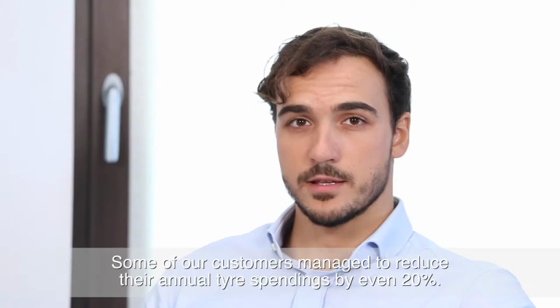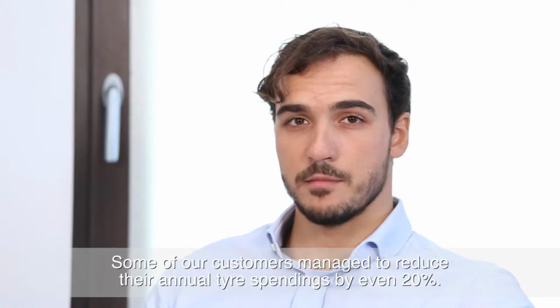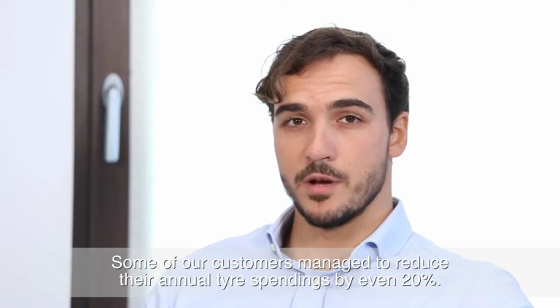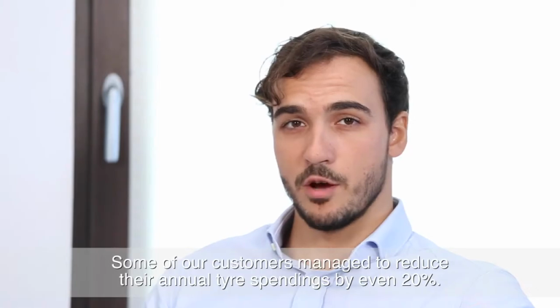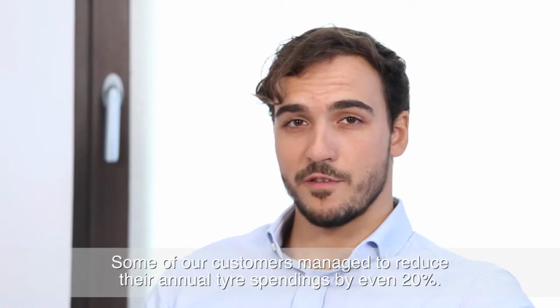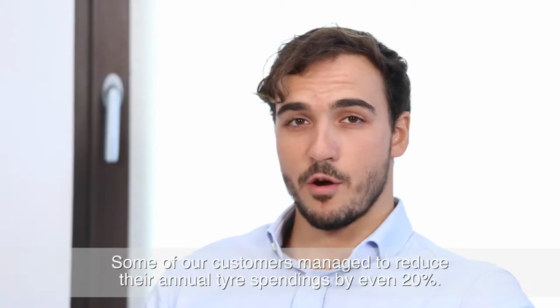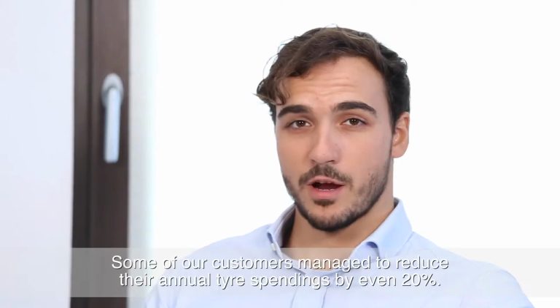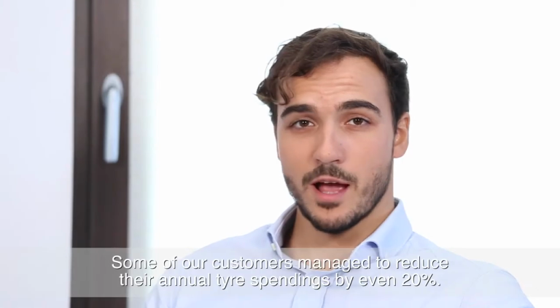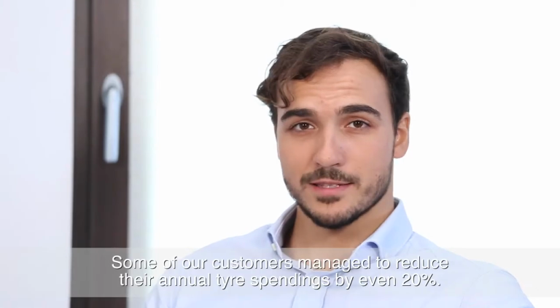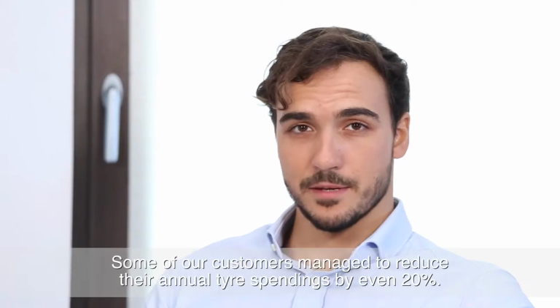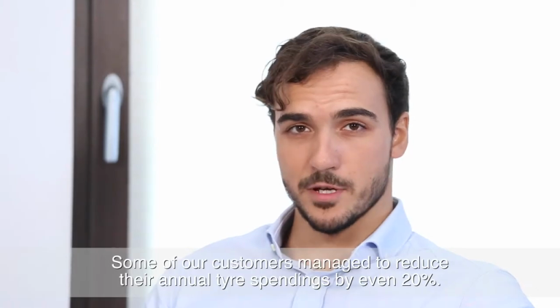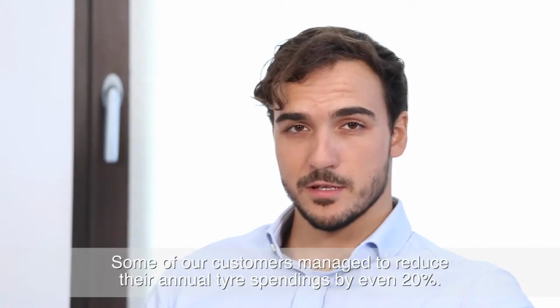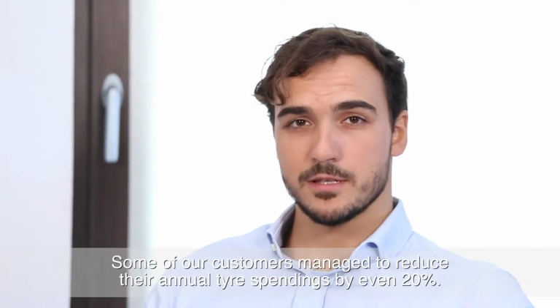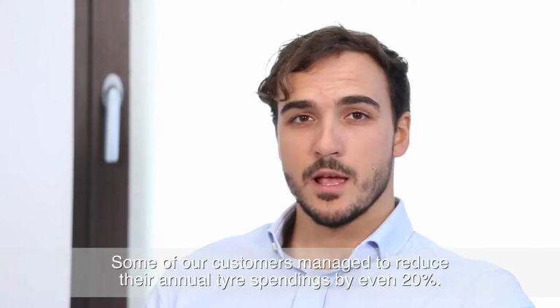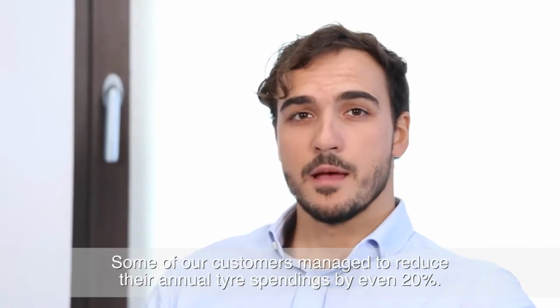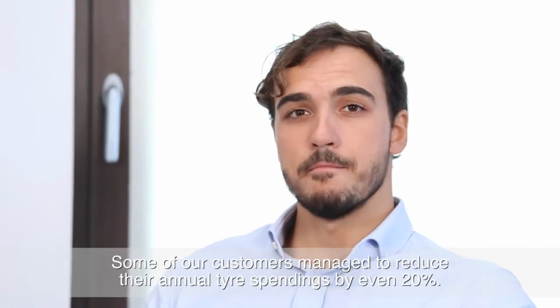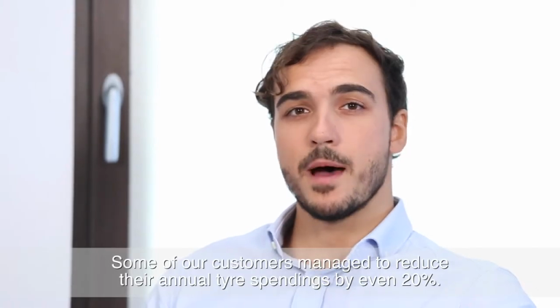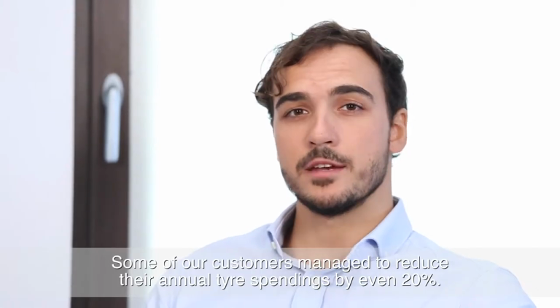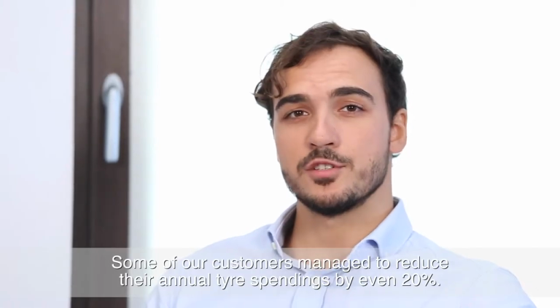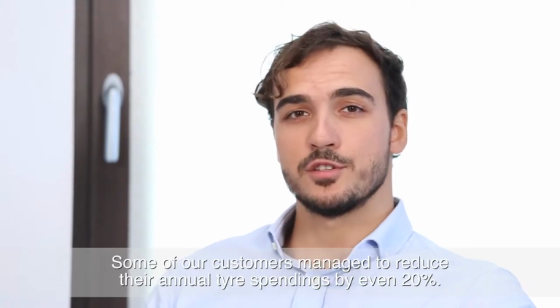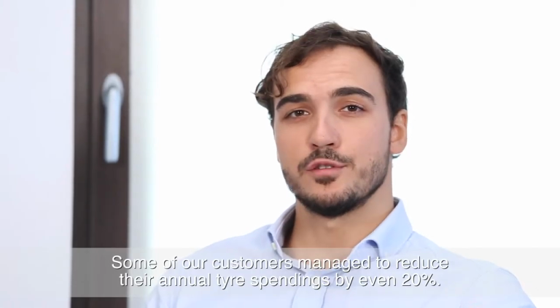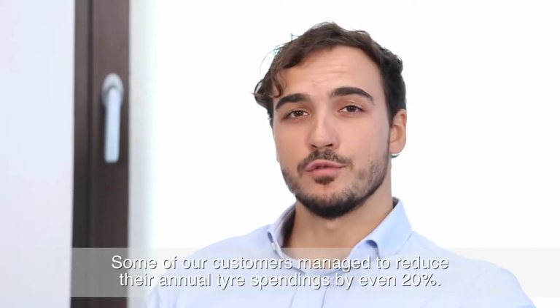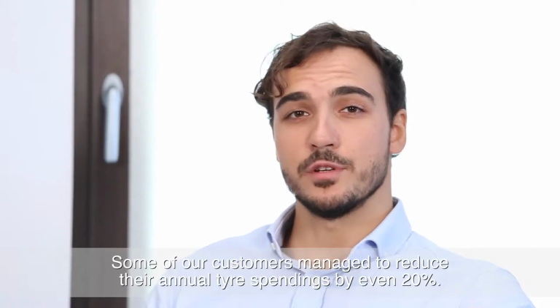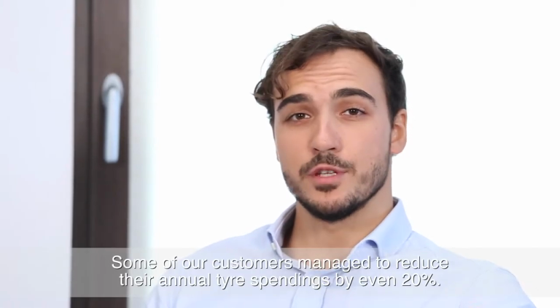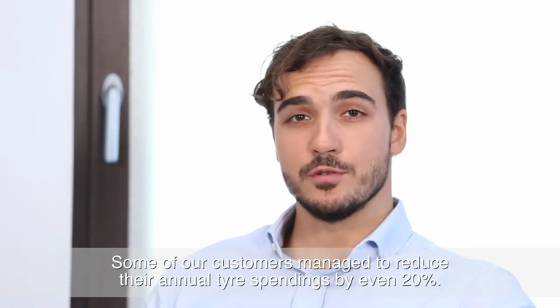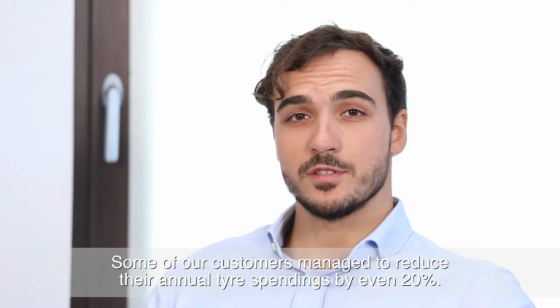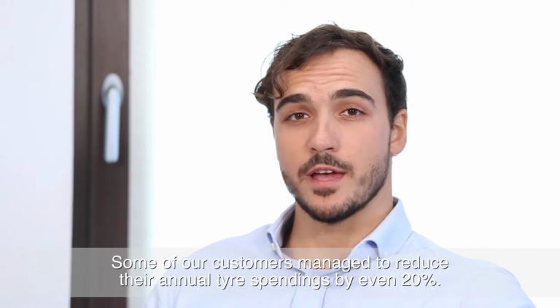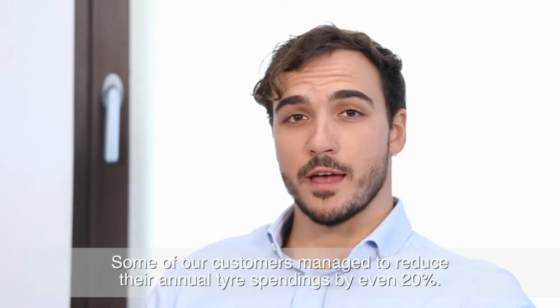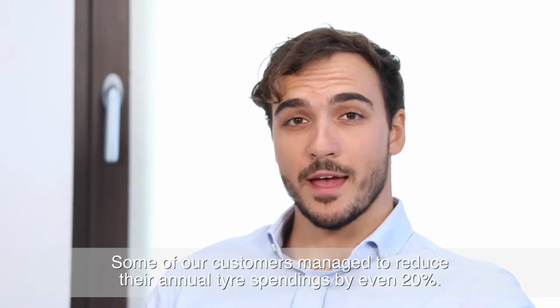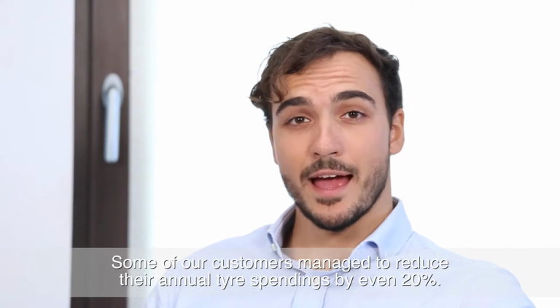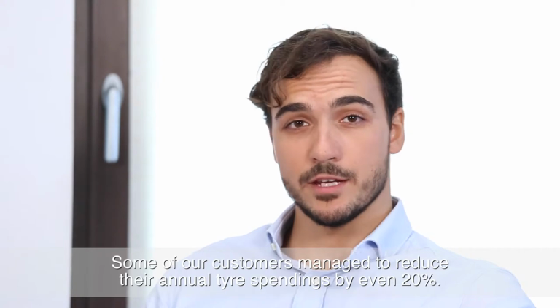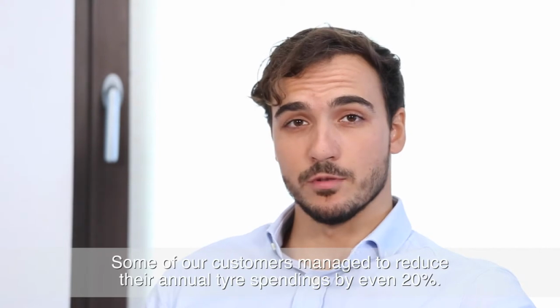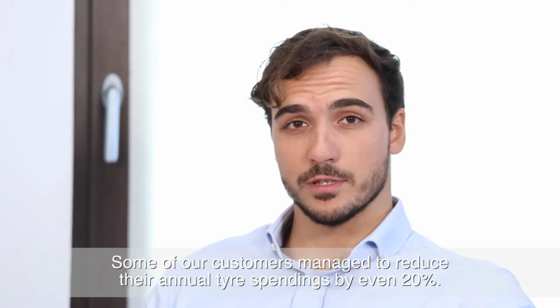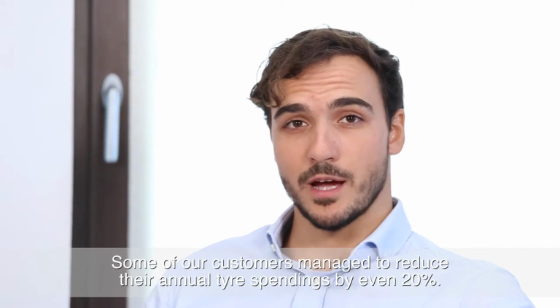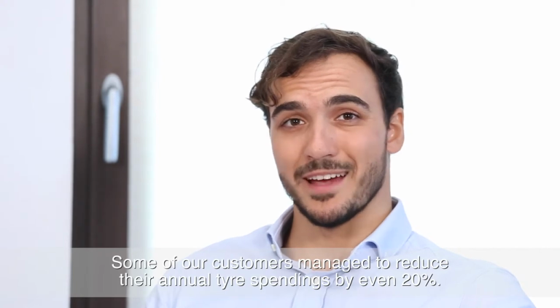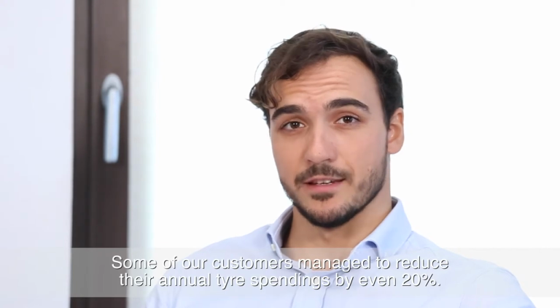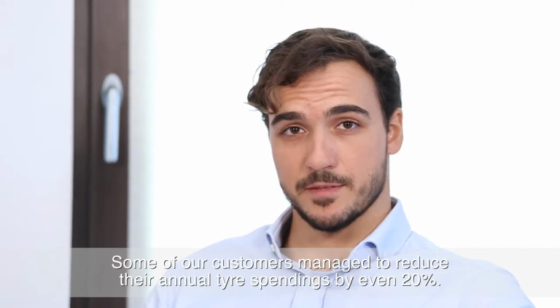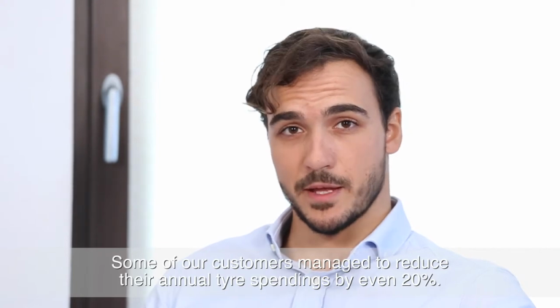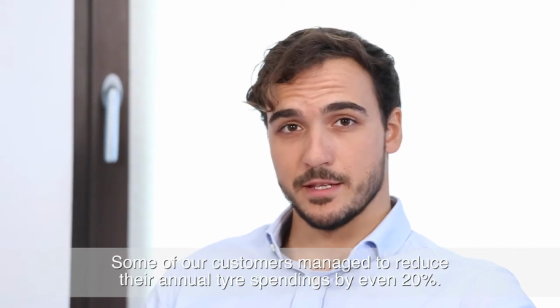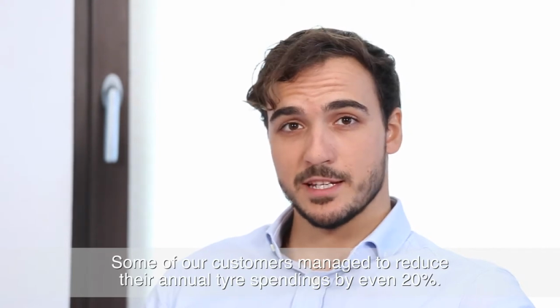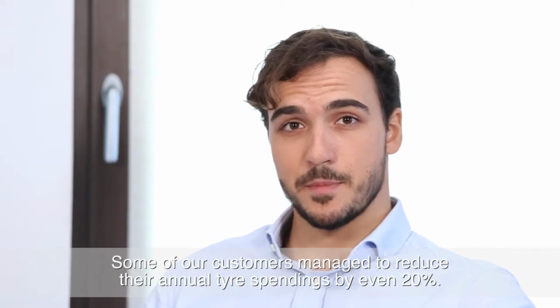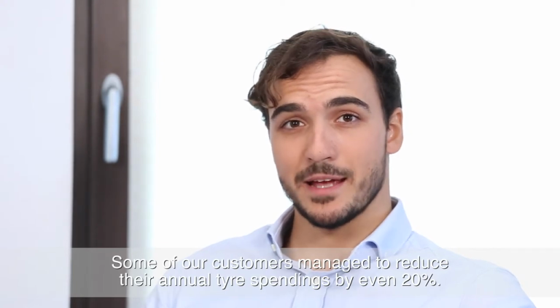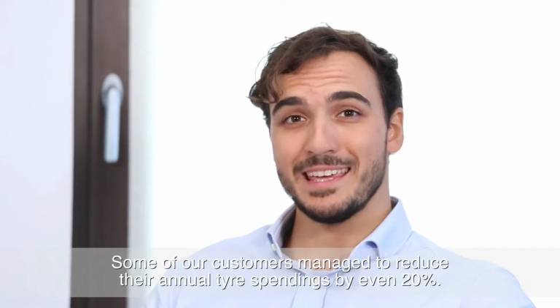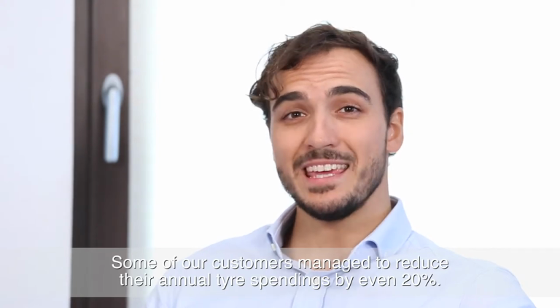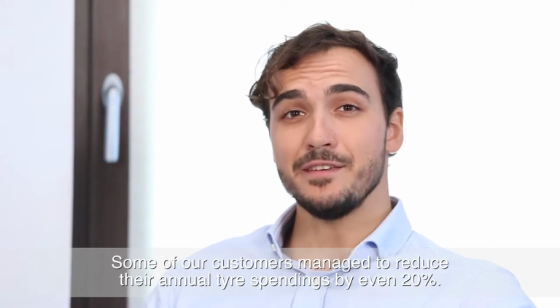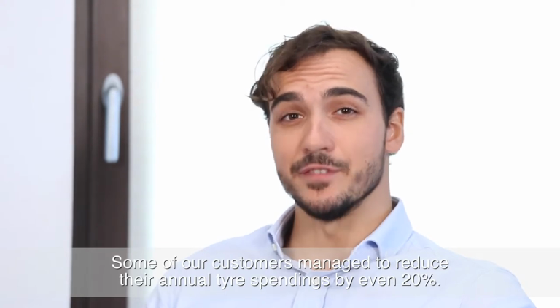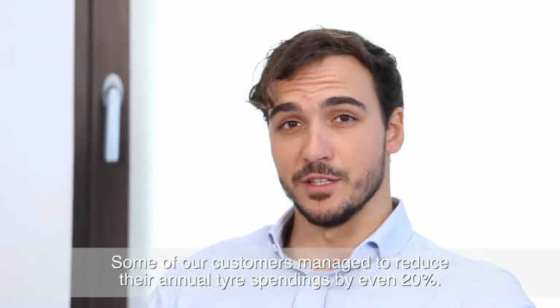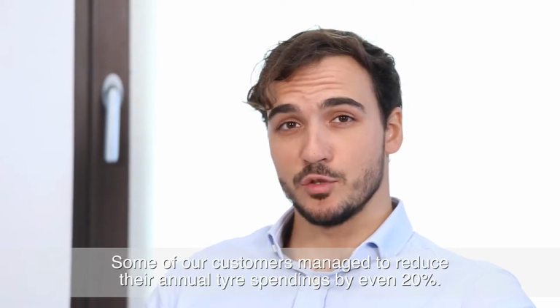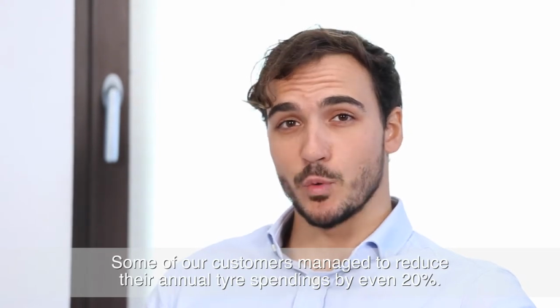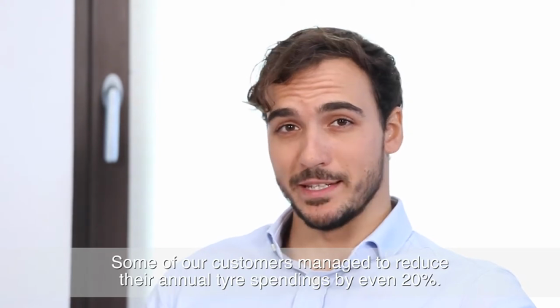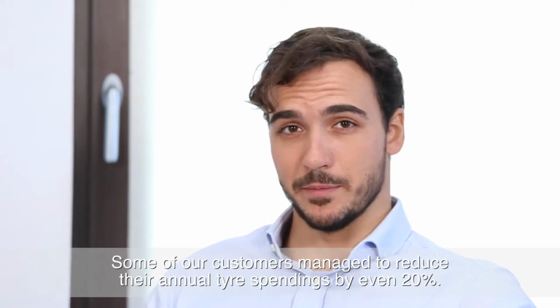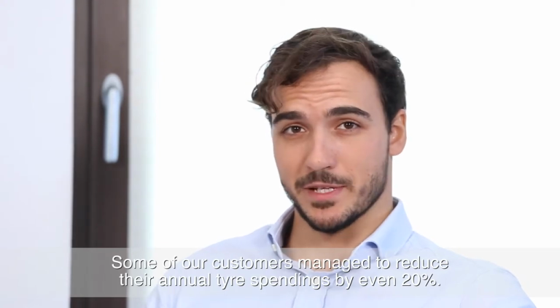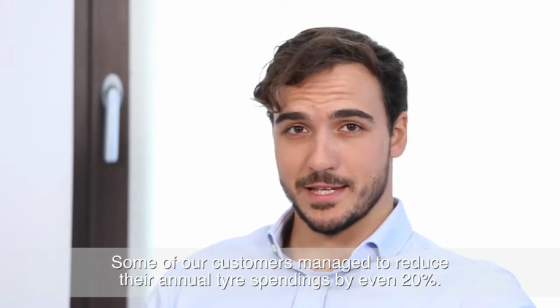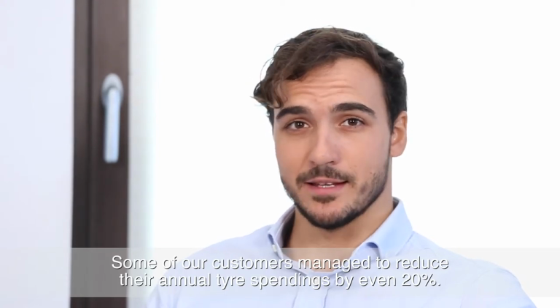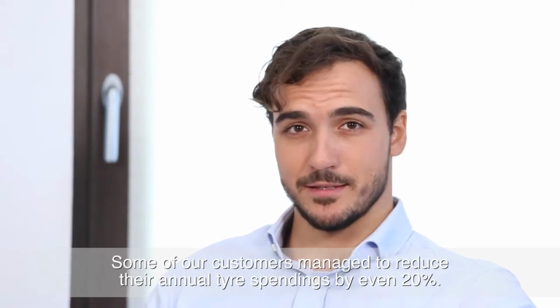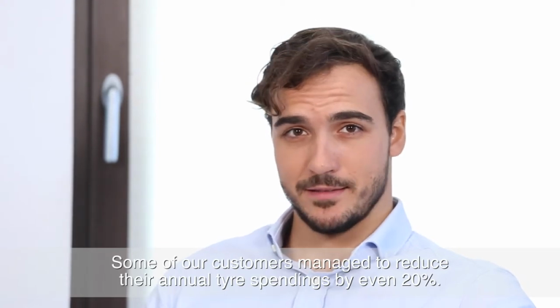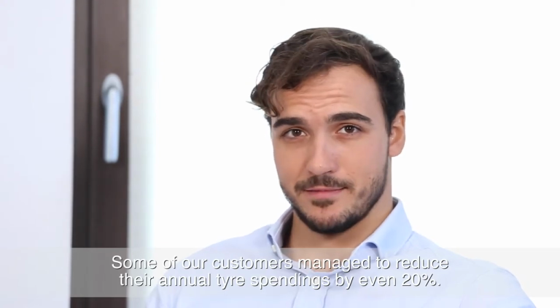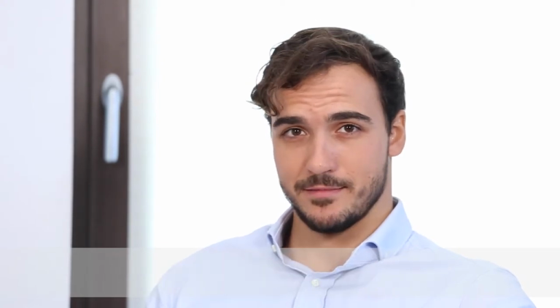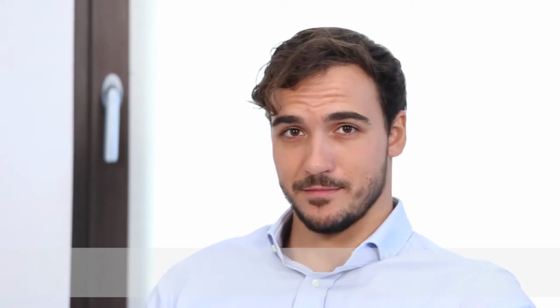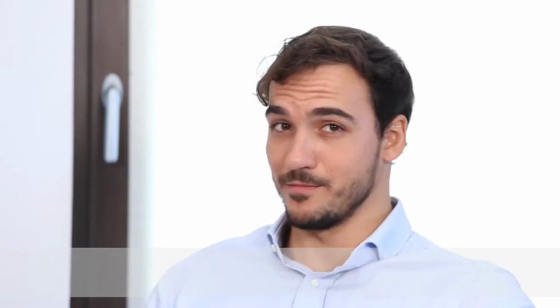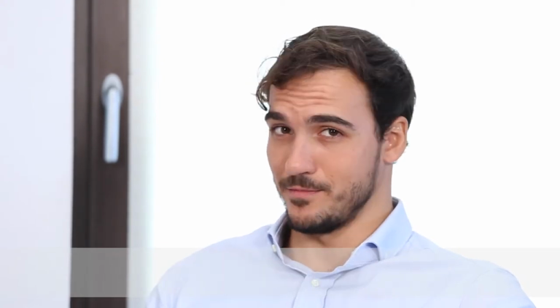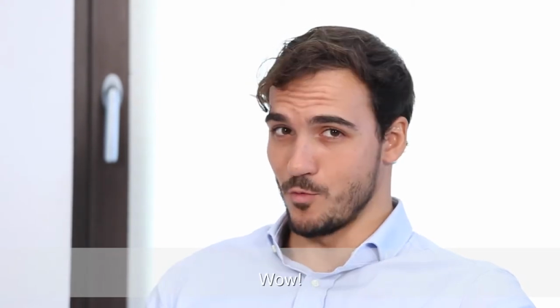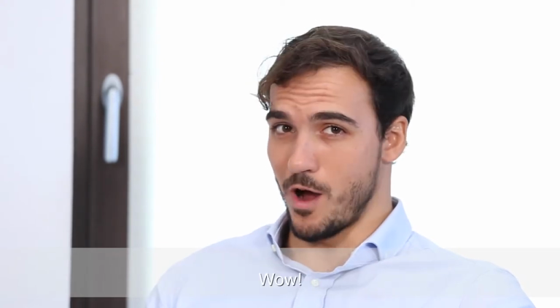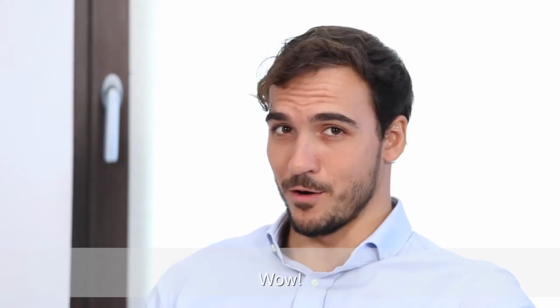Some of our customers managed to reduce their annual tyre spendings by even 20%.